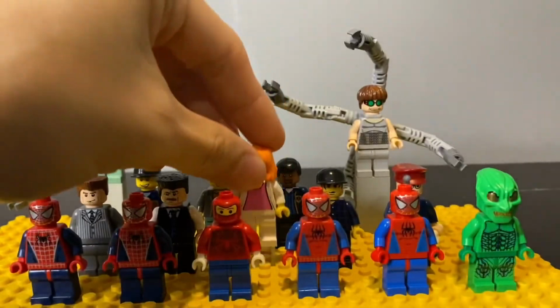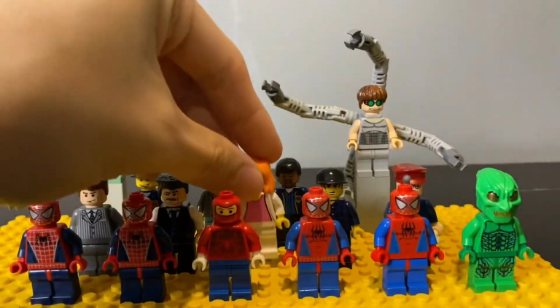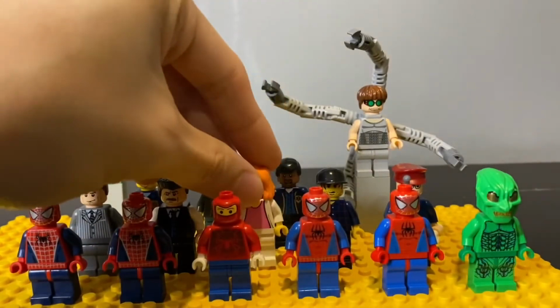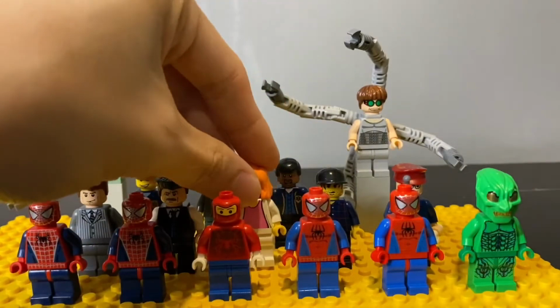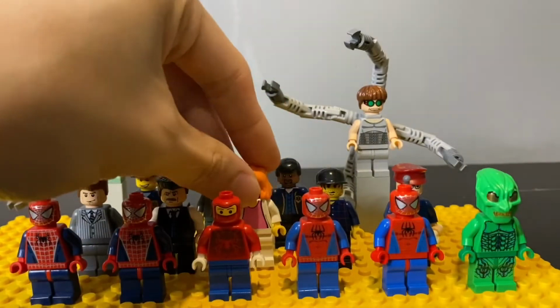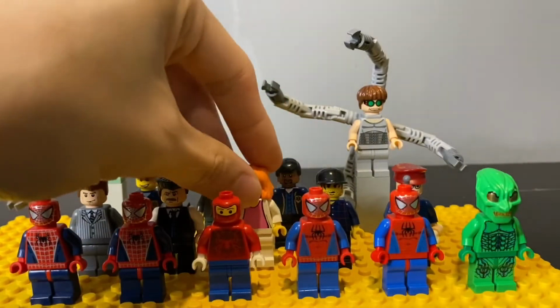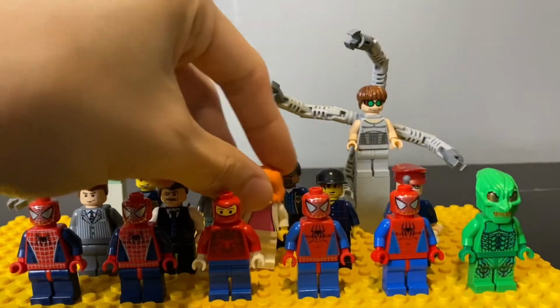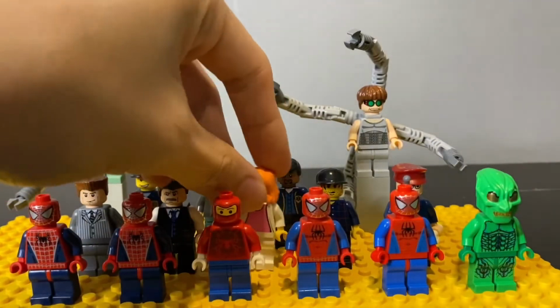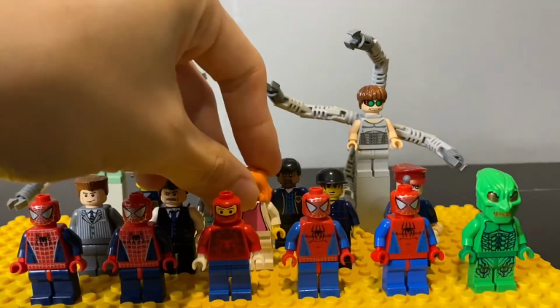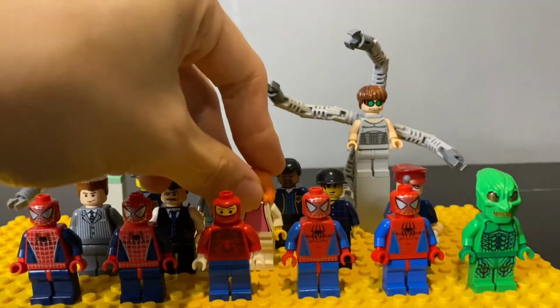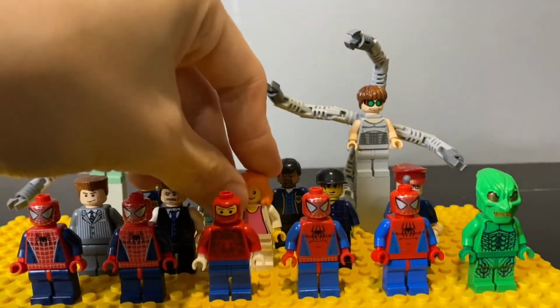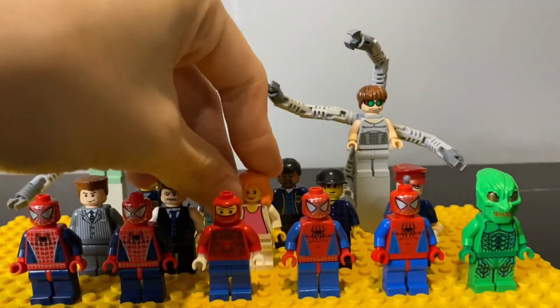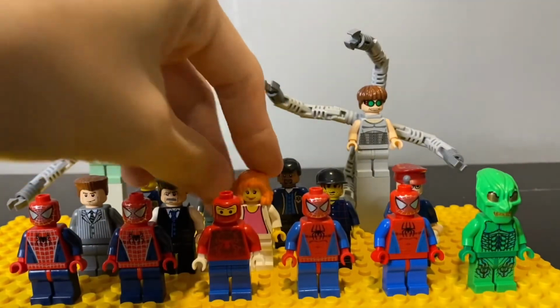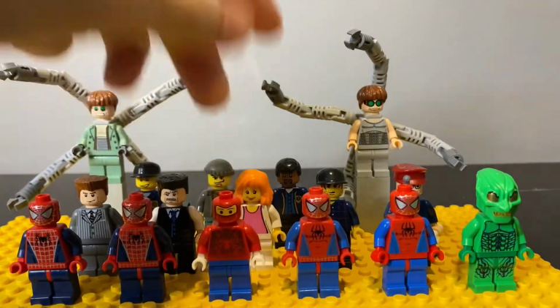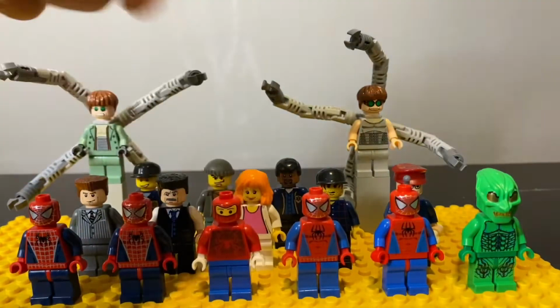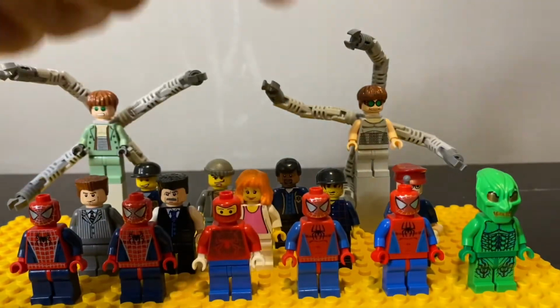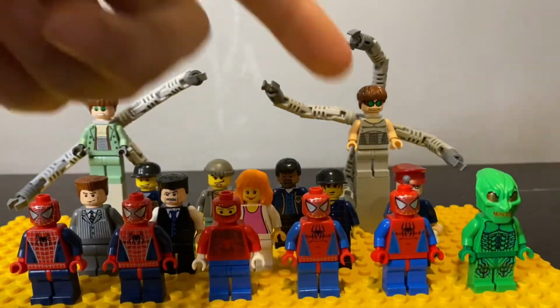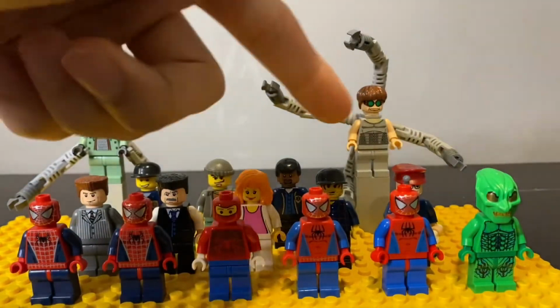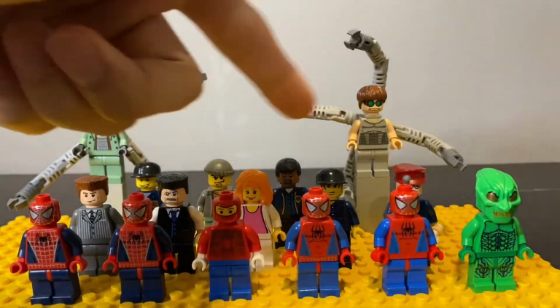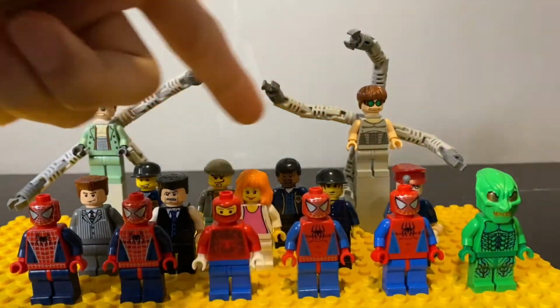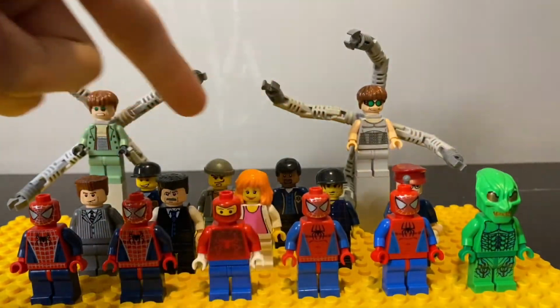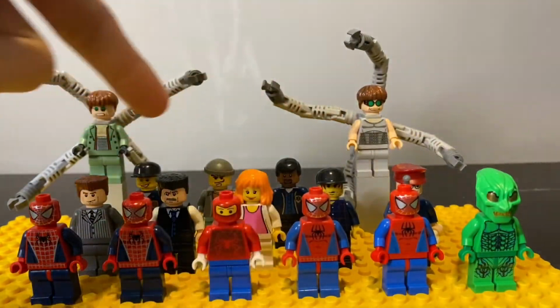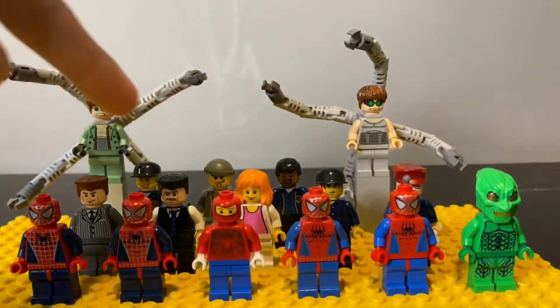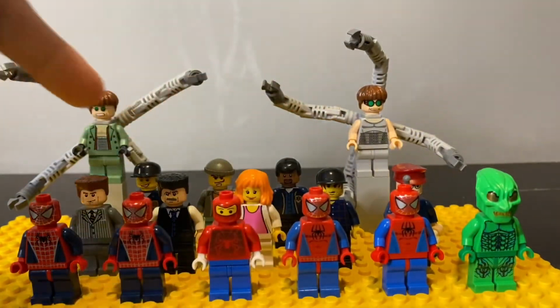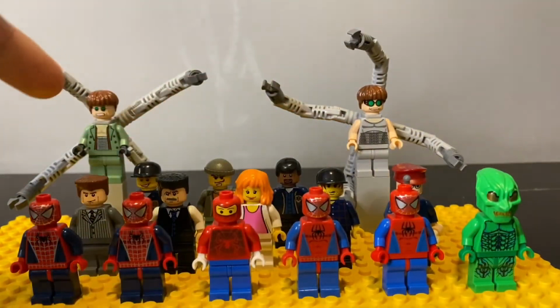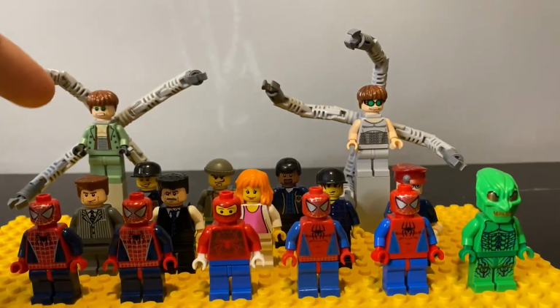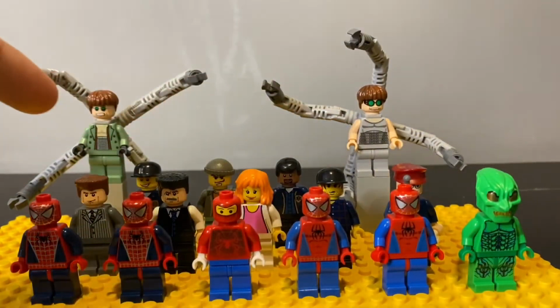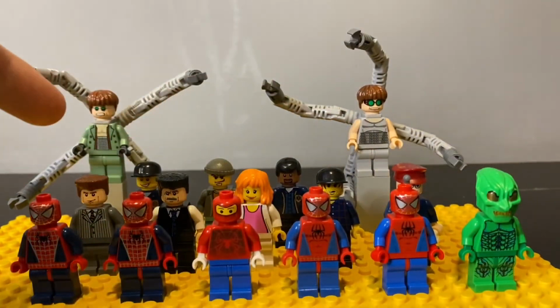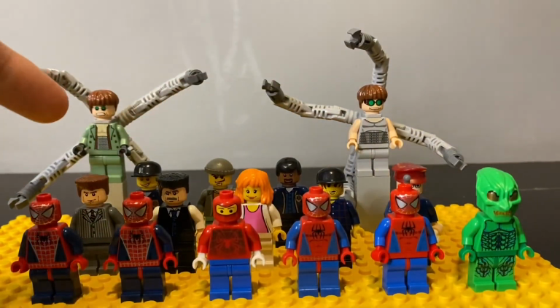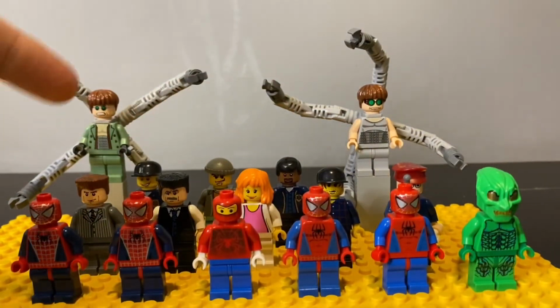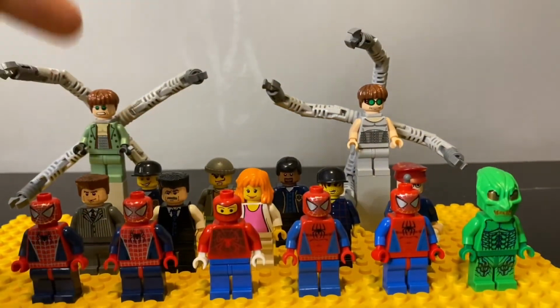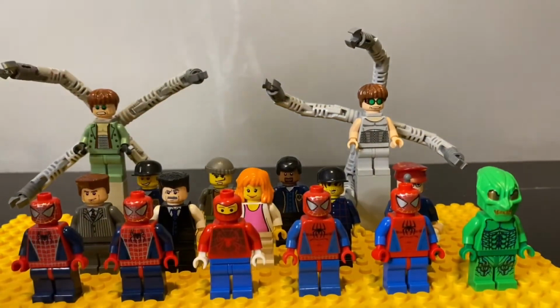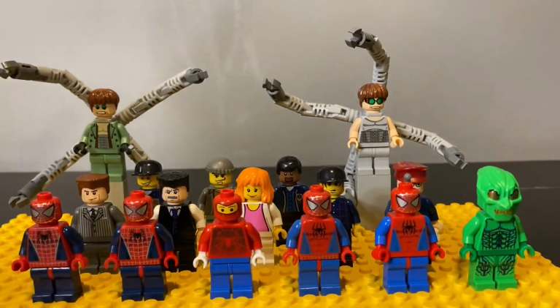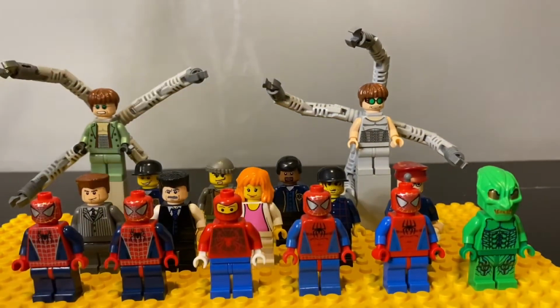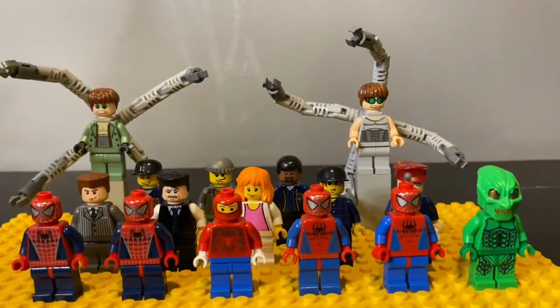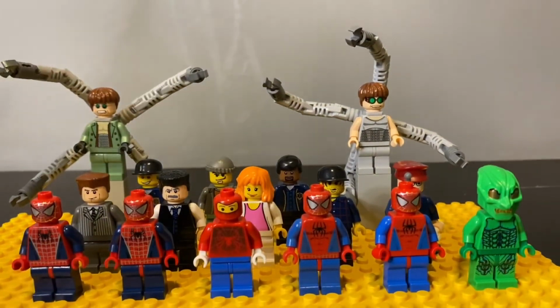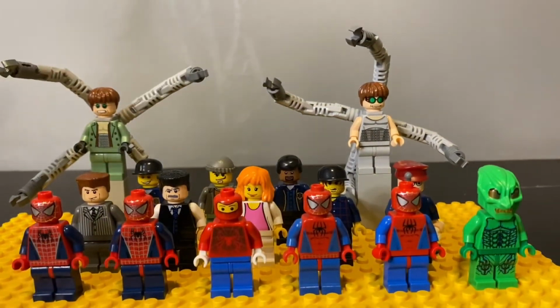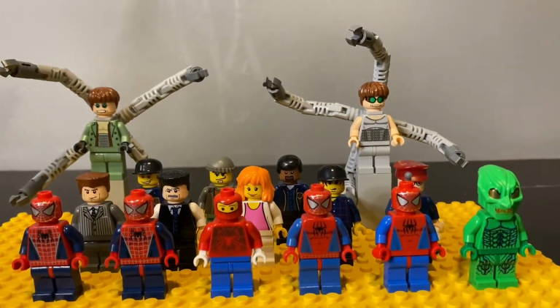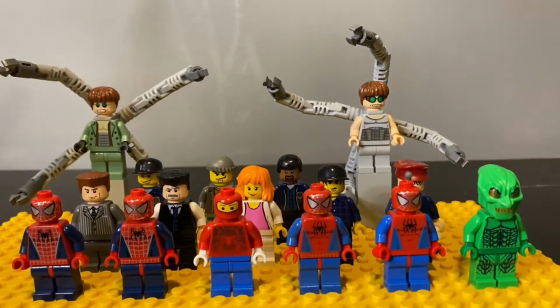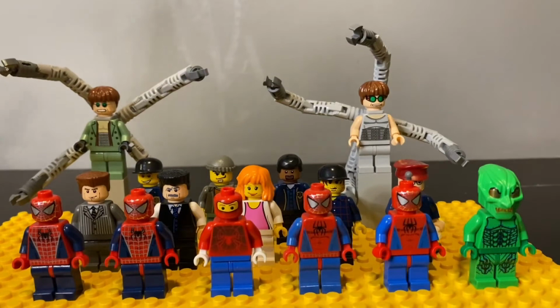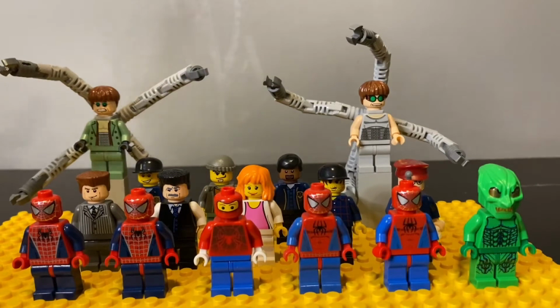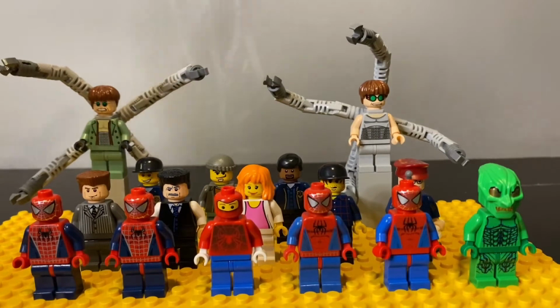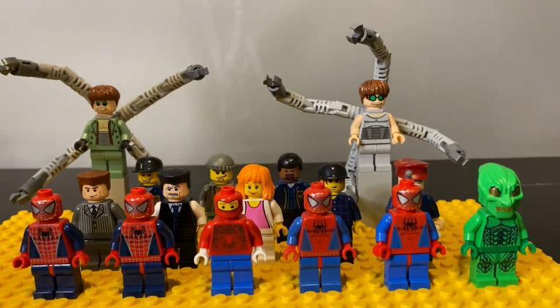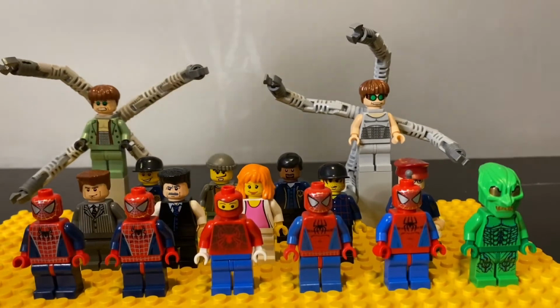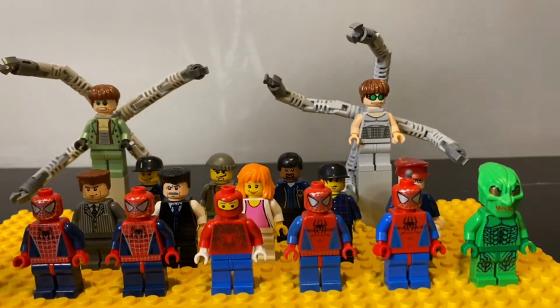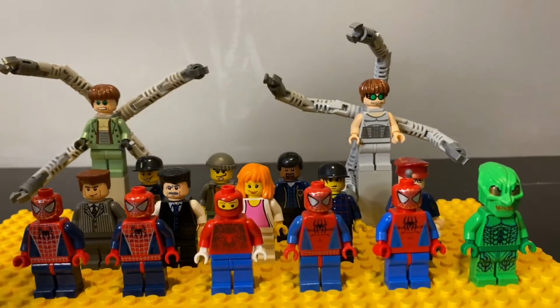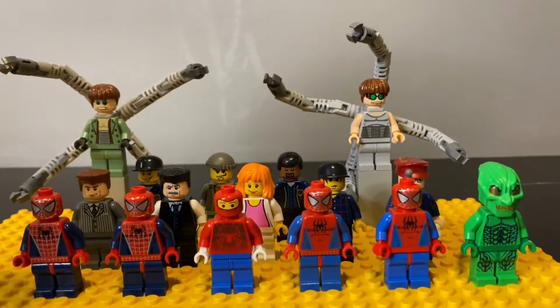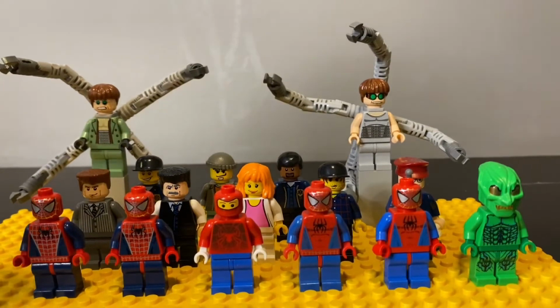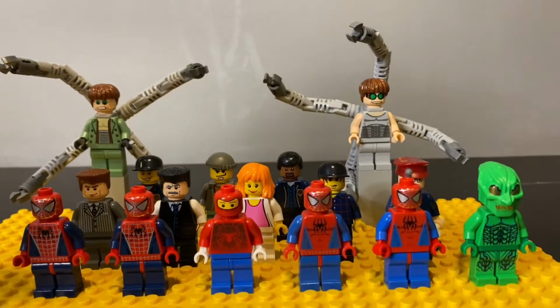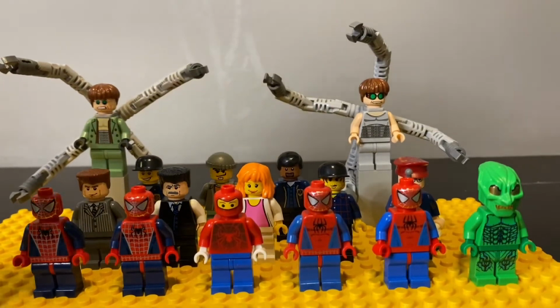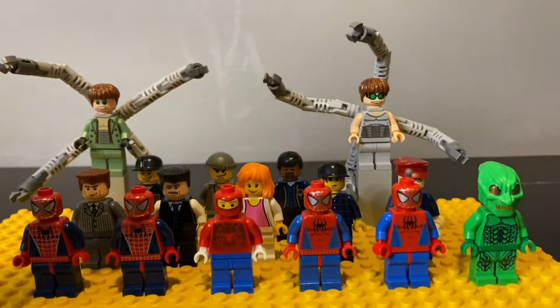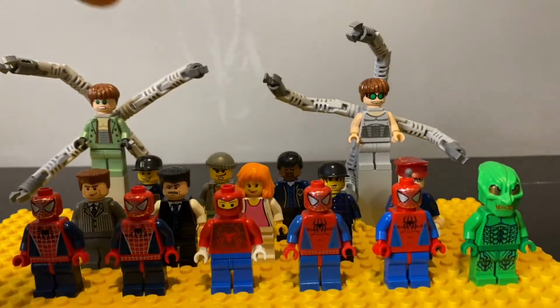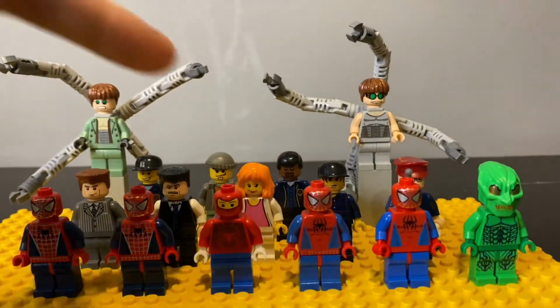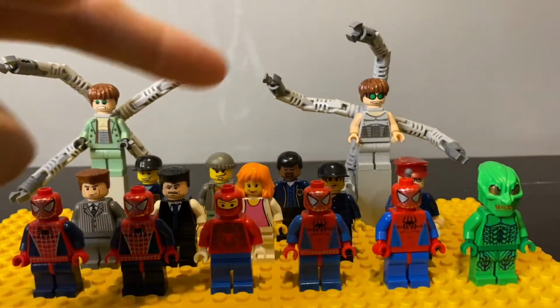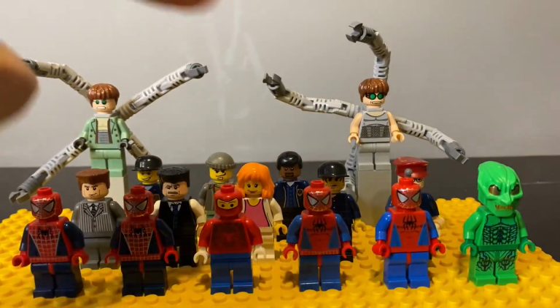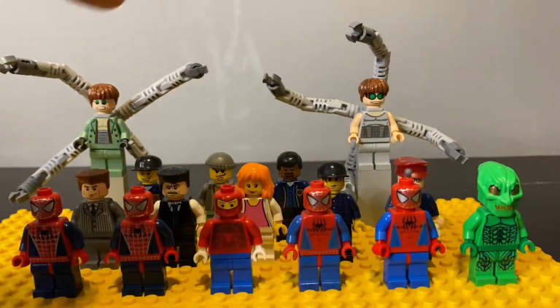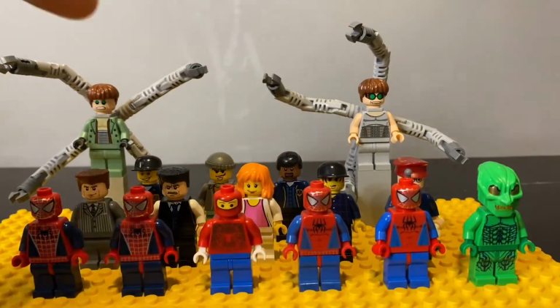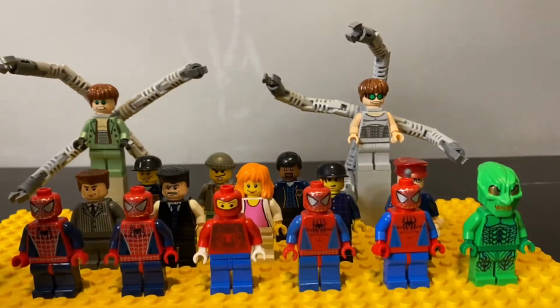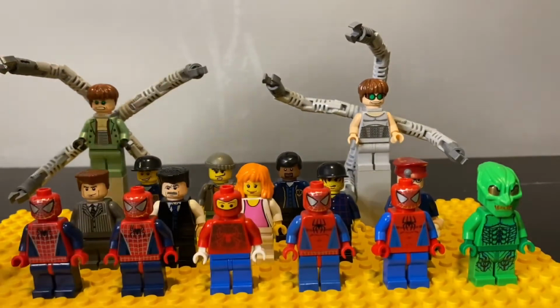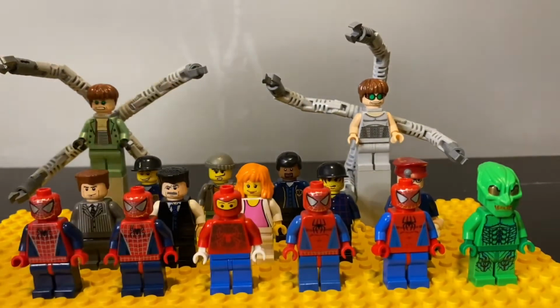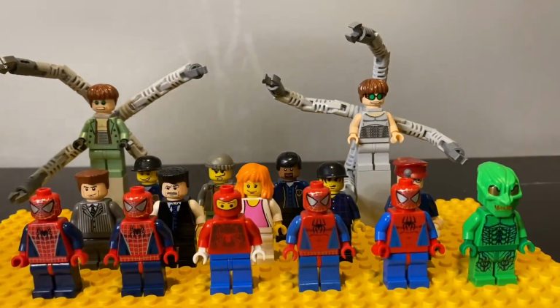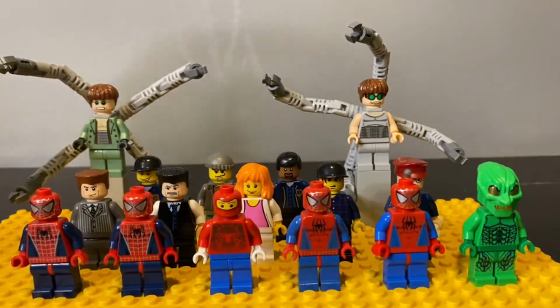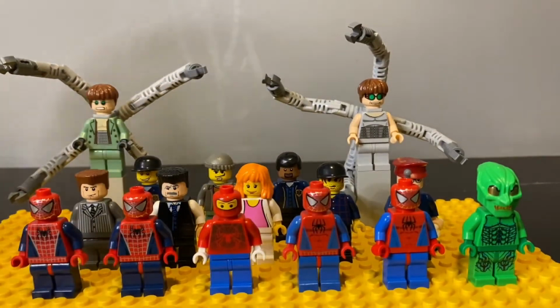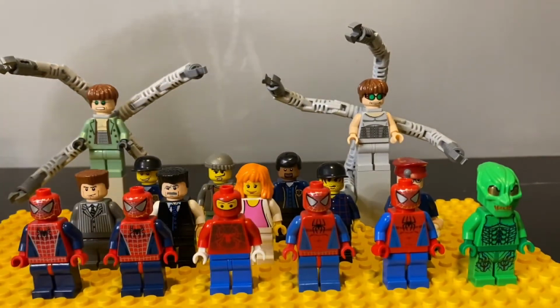The next unique figure is MJ, which came from the Final Showdown. I'm not sure if she appeared in any more of these classic sets. The rest of the figures are just random figures — I don't think there are any named characters among them.